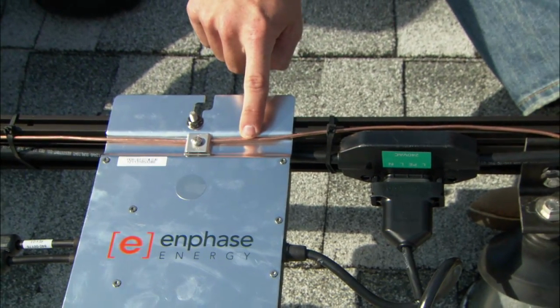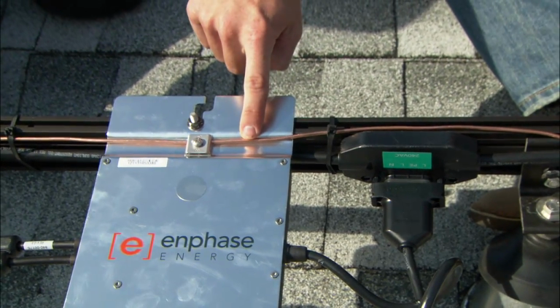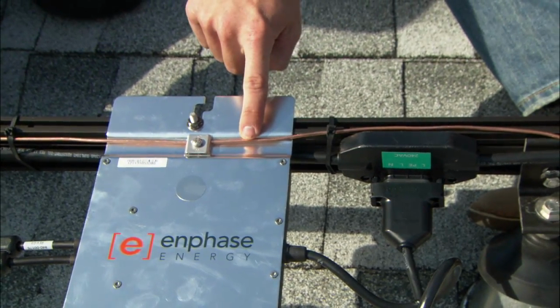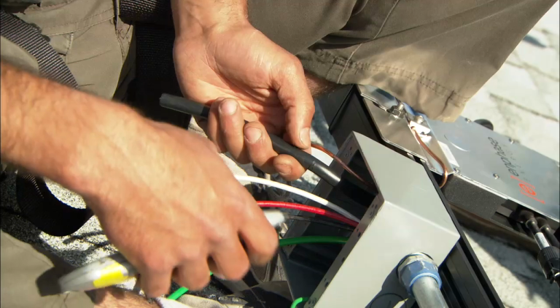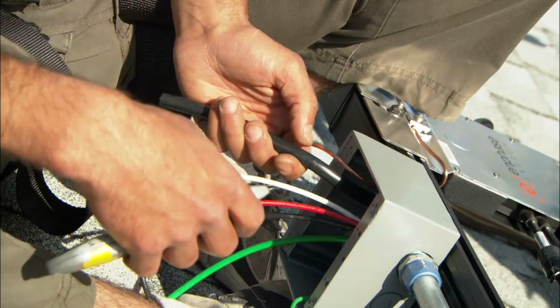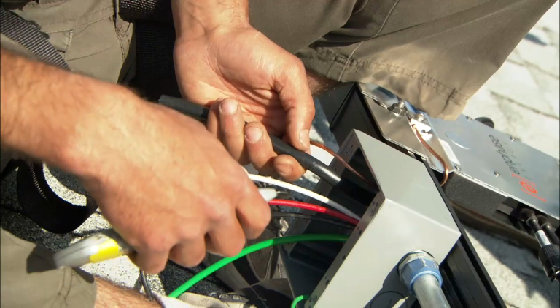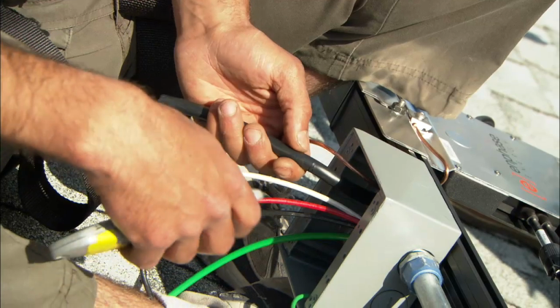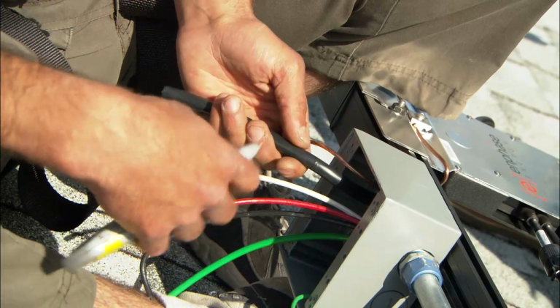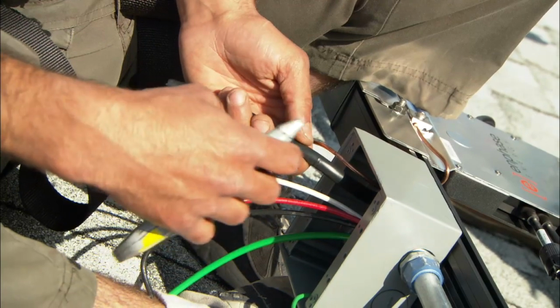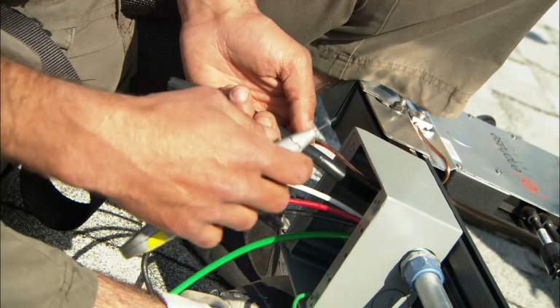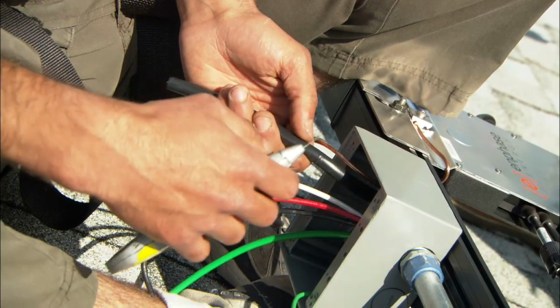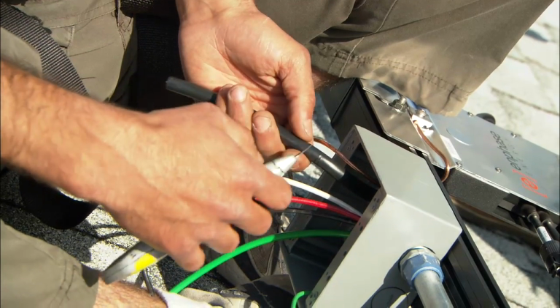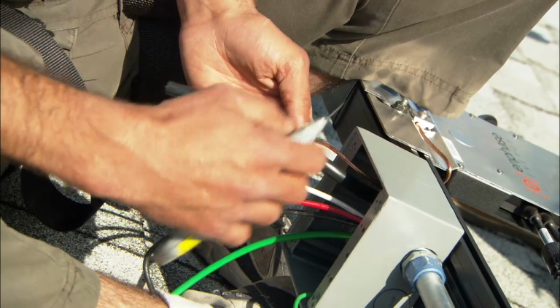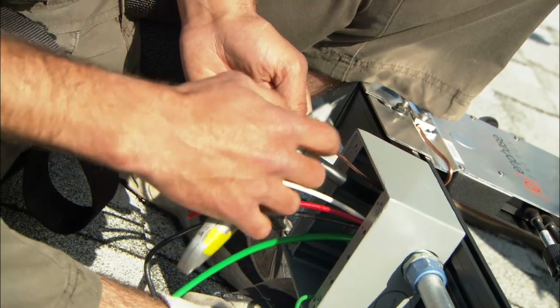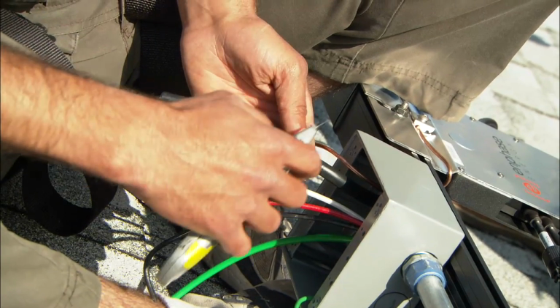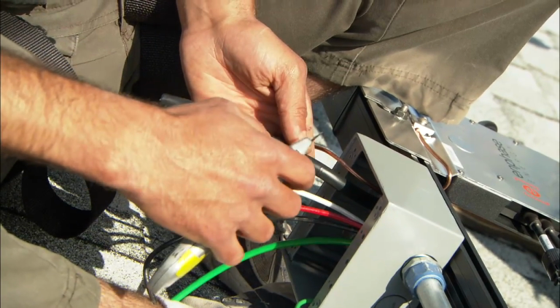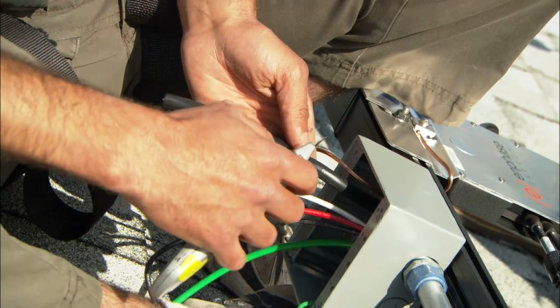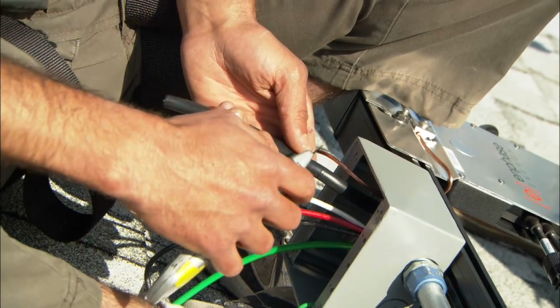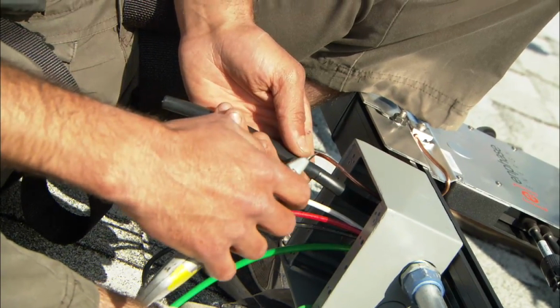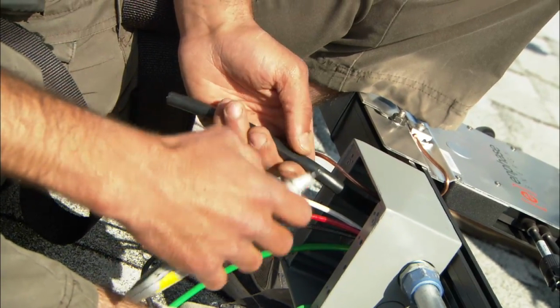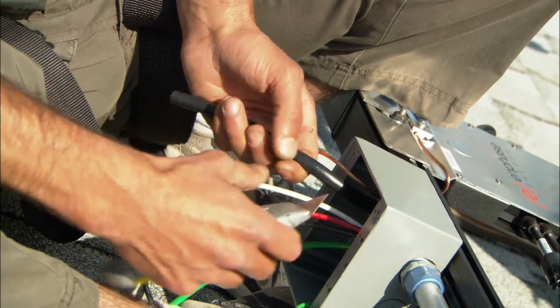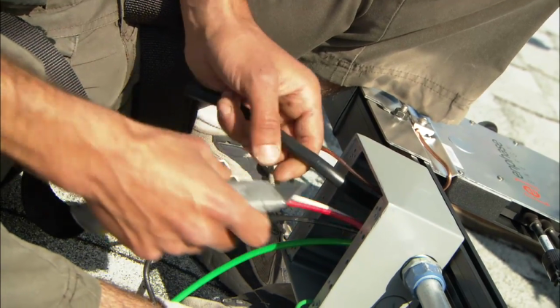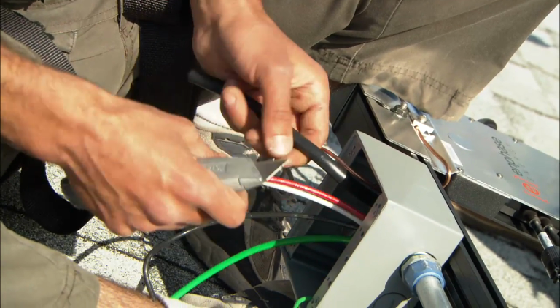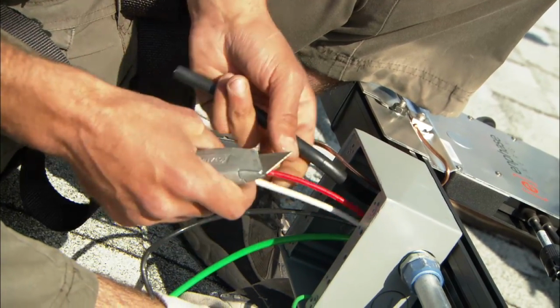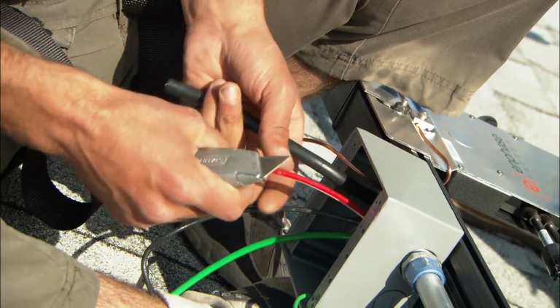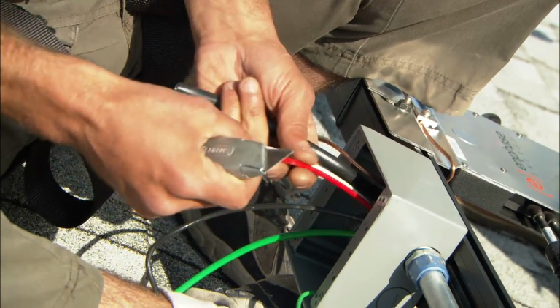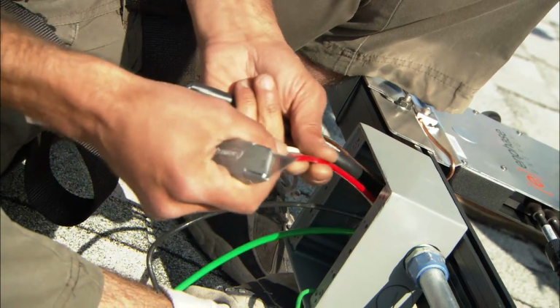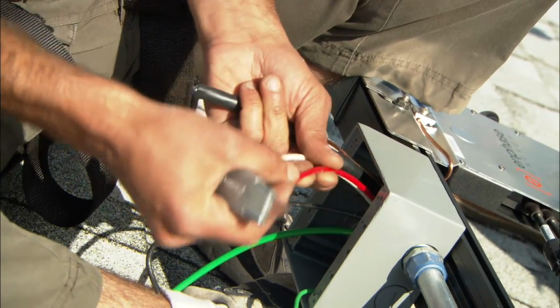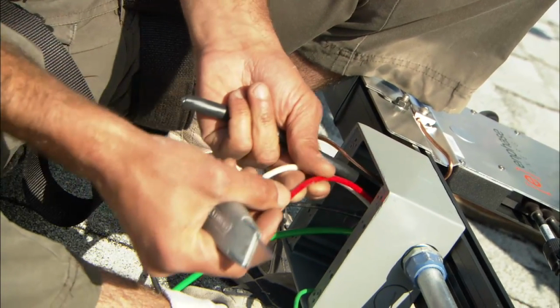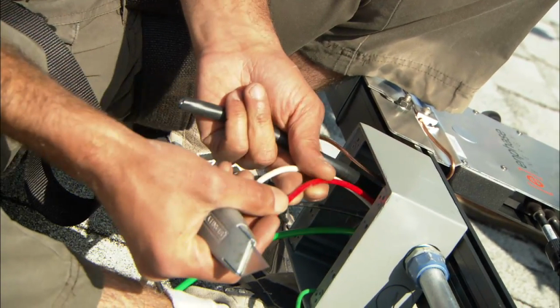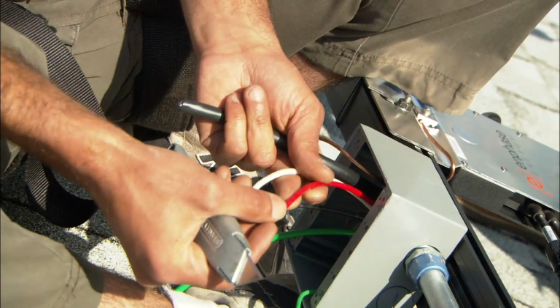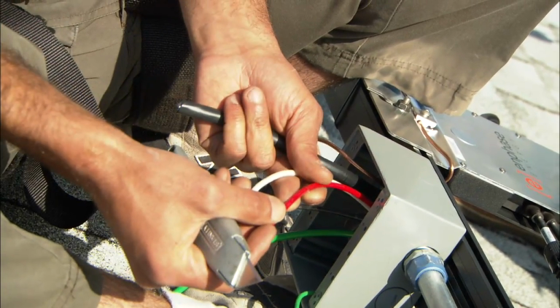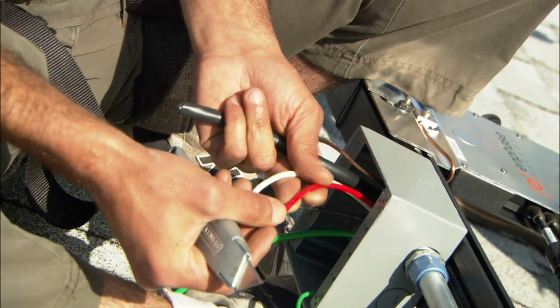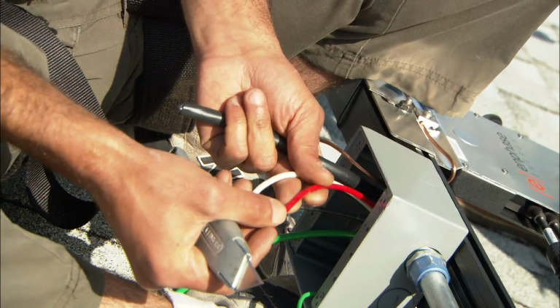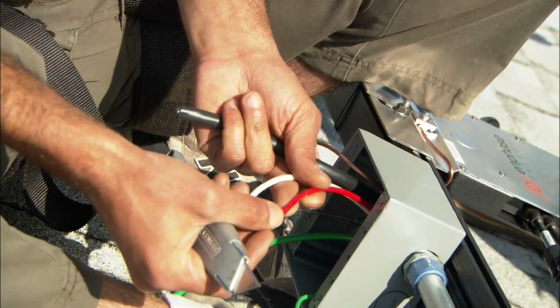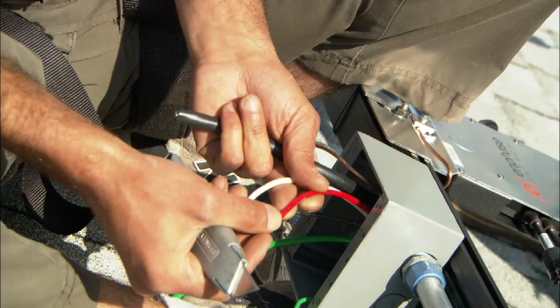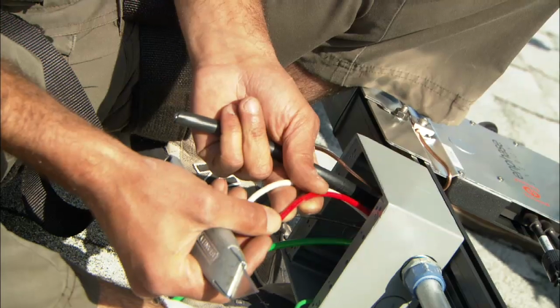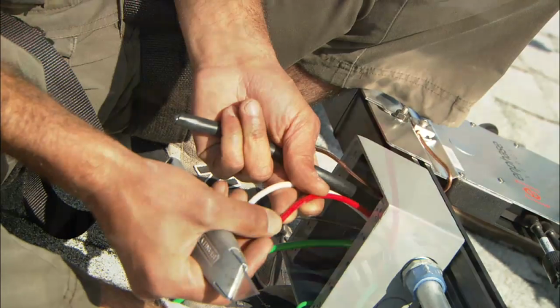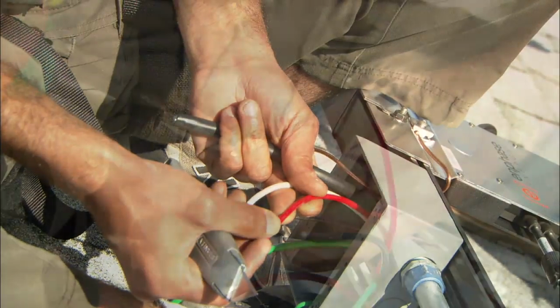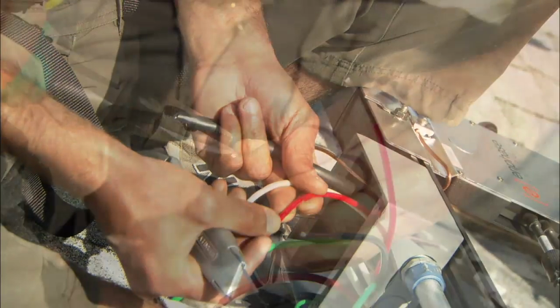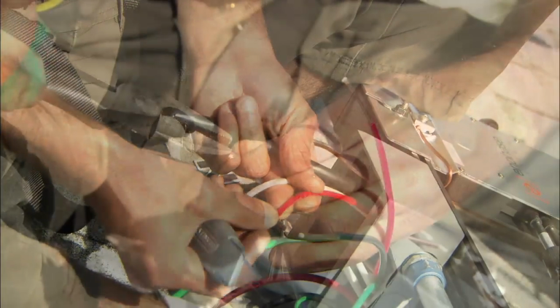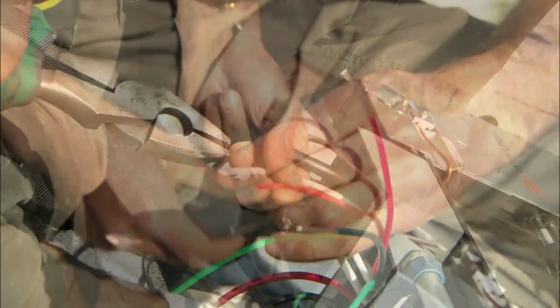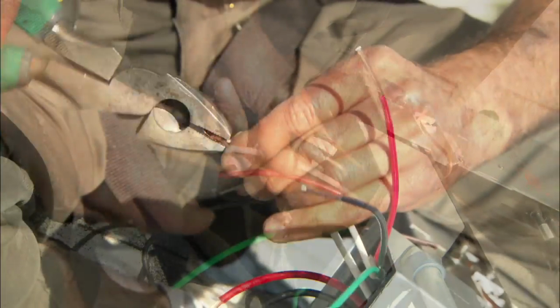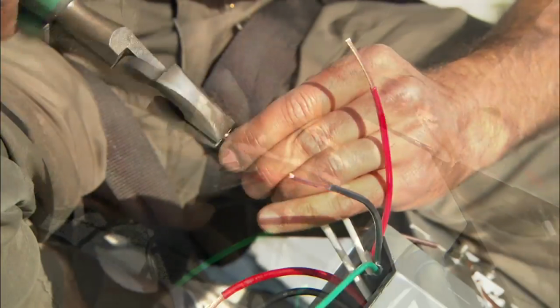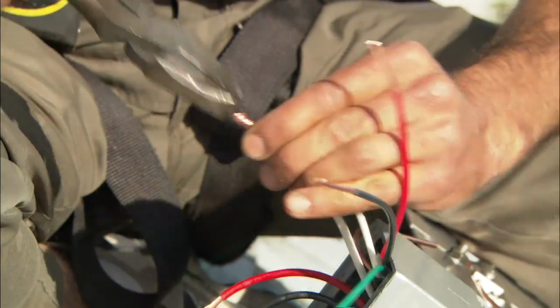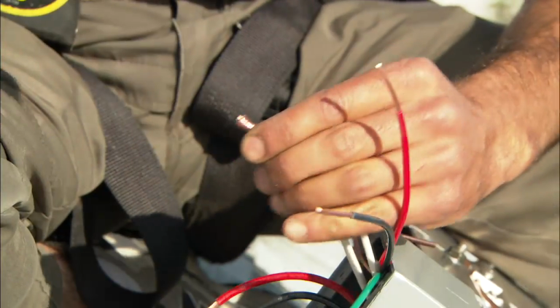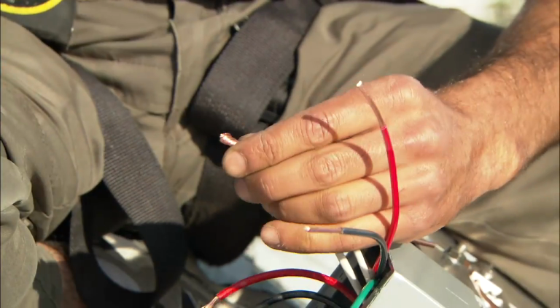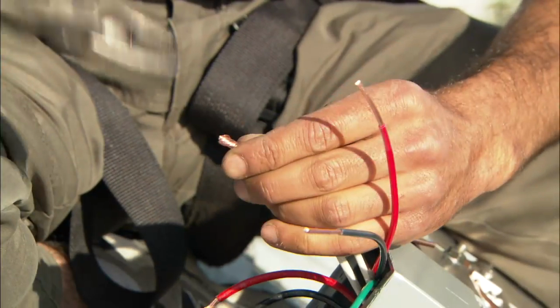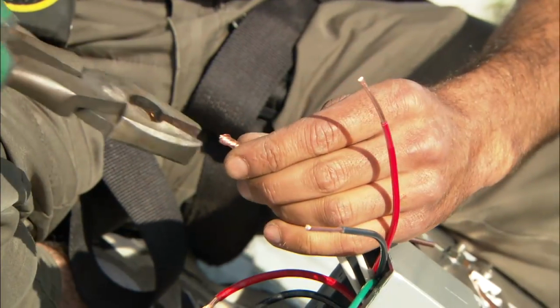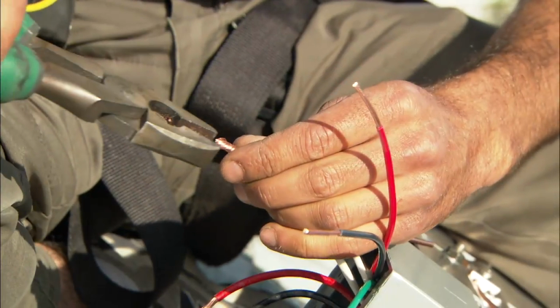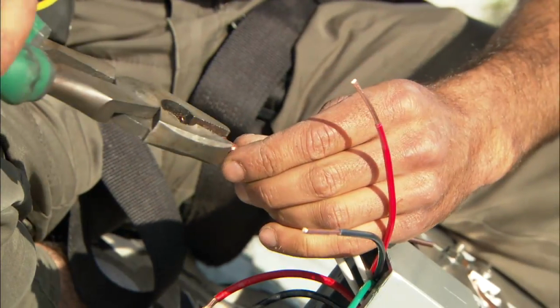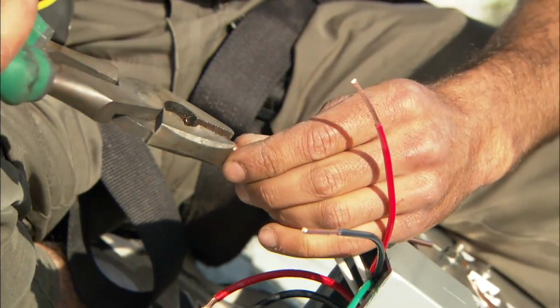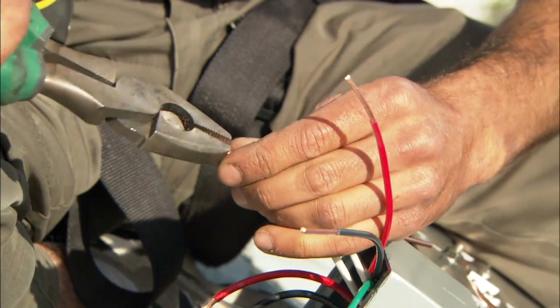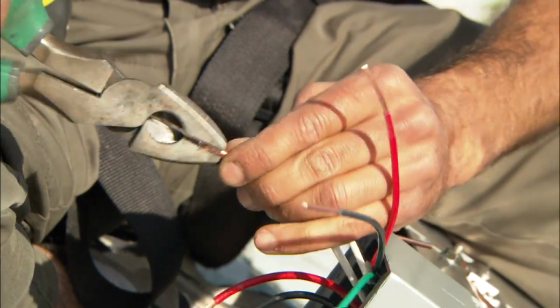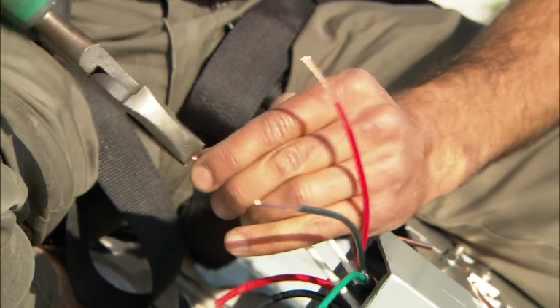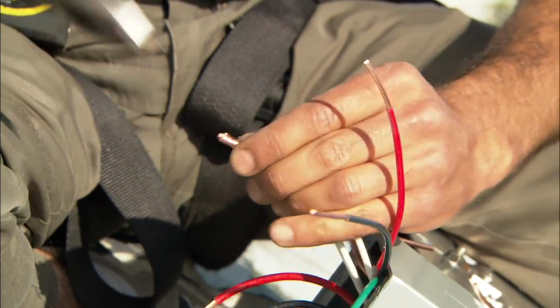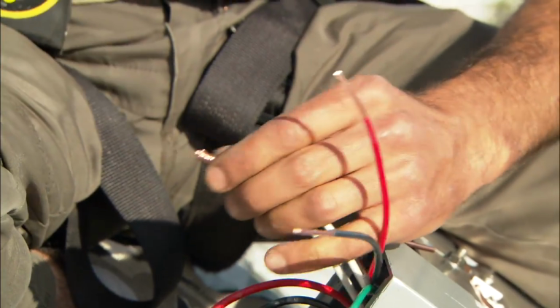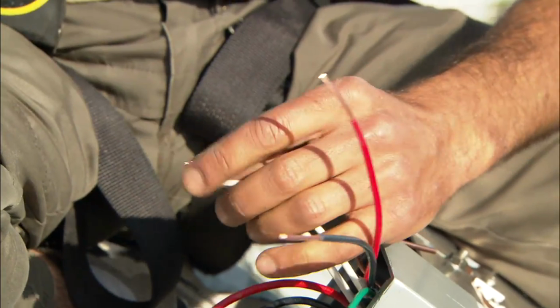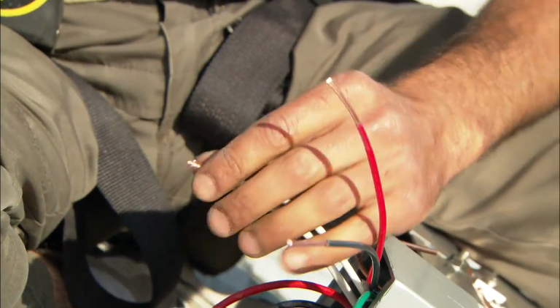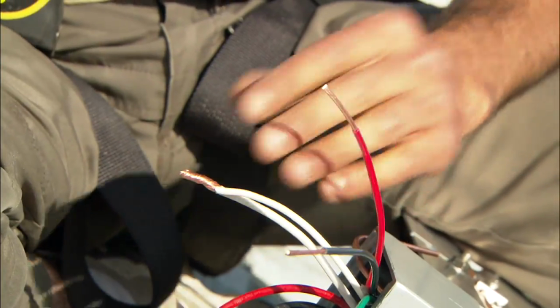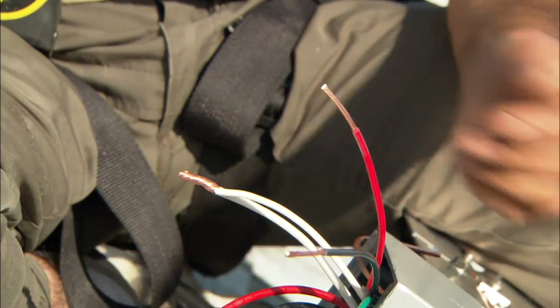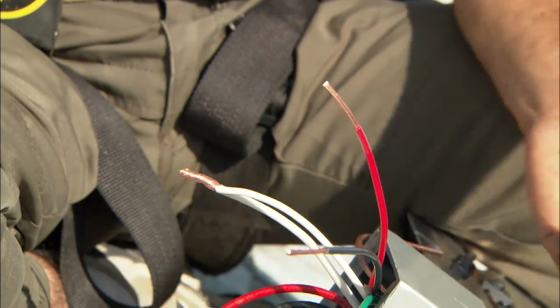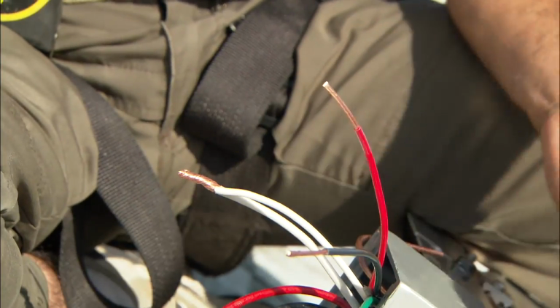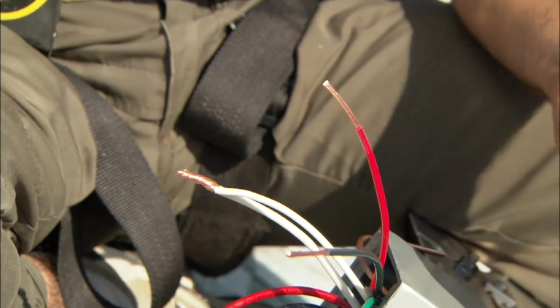Now we splice the trunk cable from this array to tie it in with the other two arrays. We just strip the wires and connect them with wire nuts.